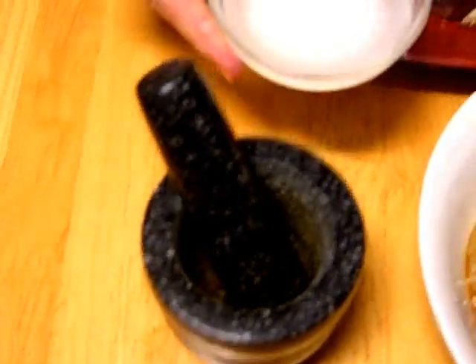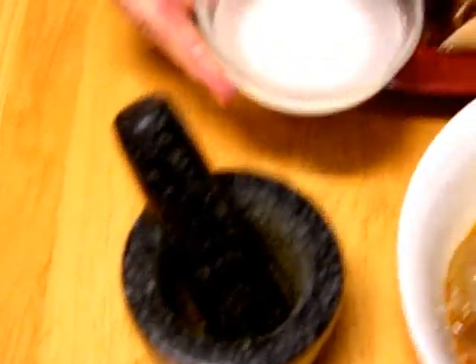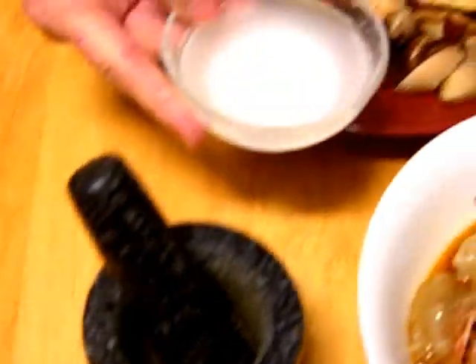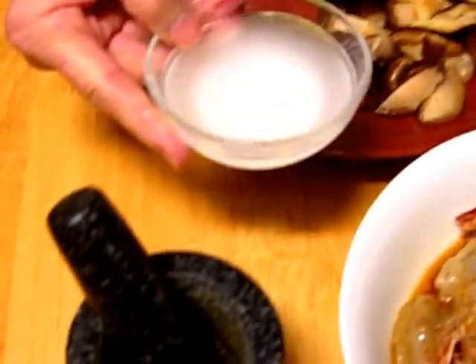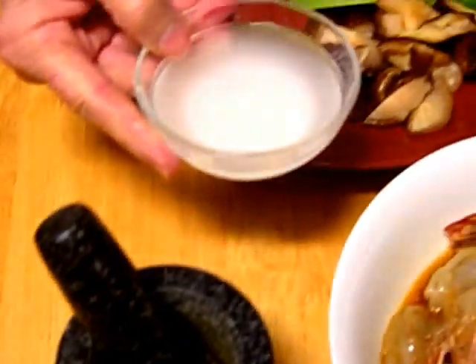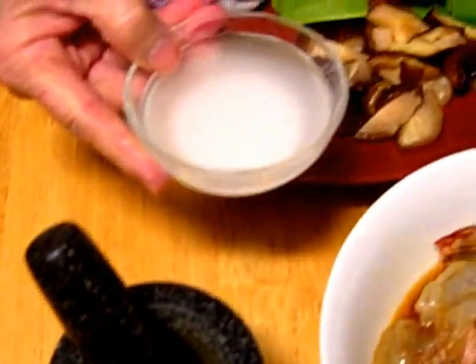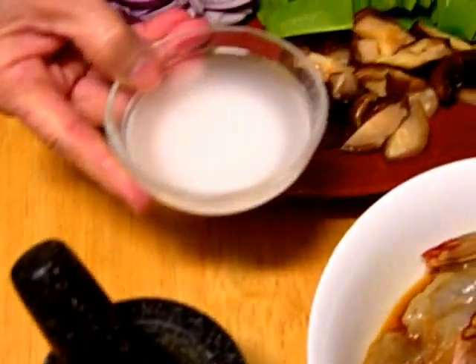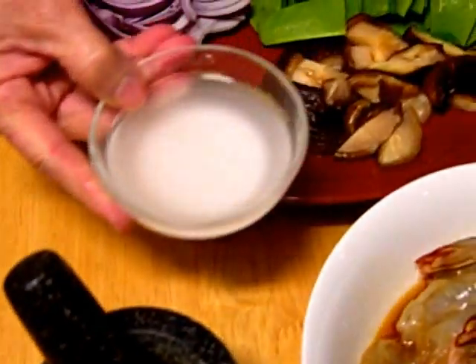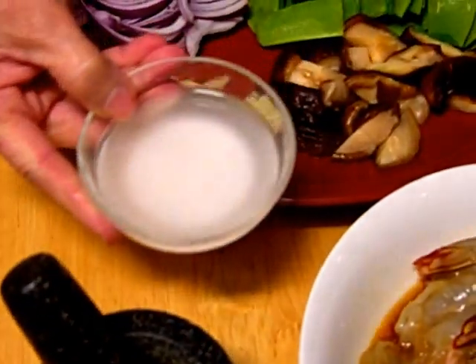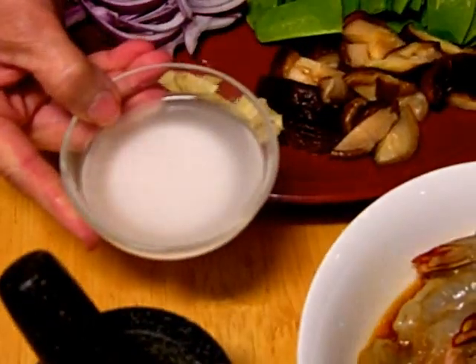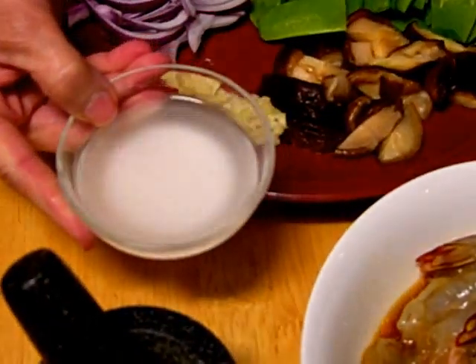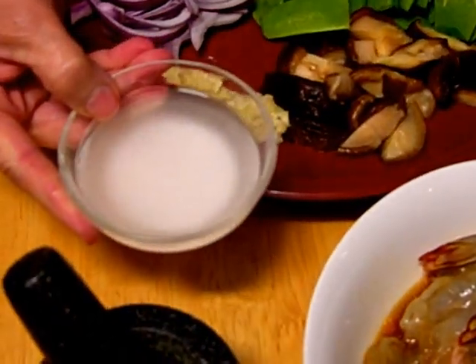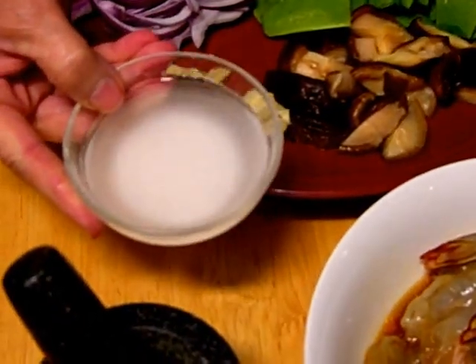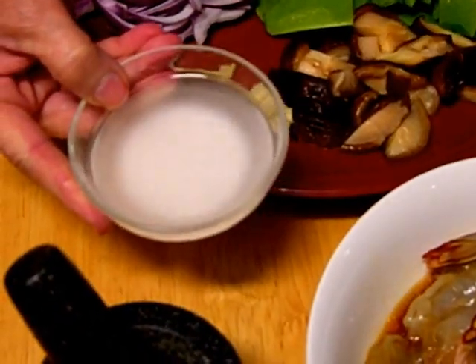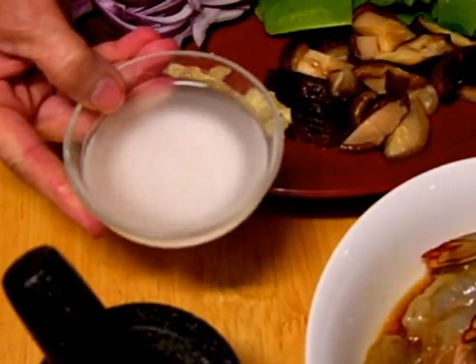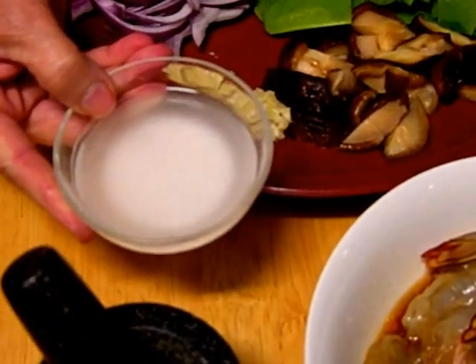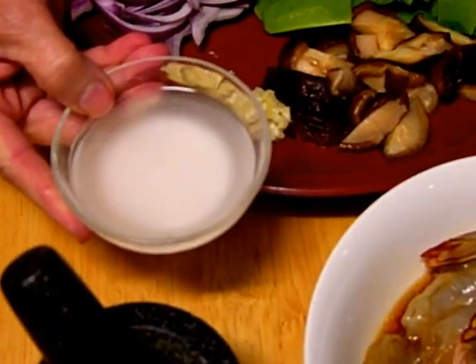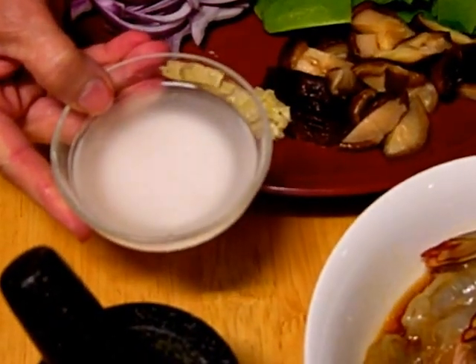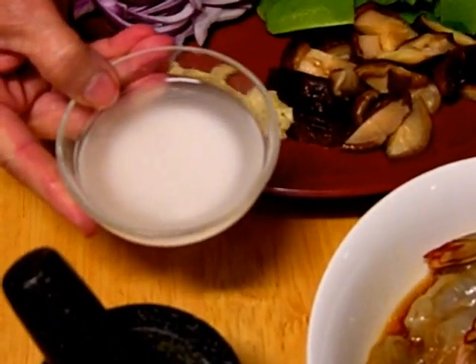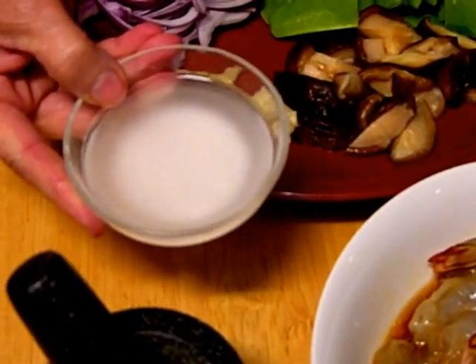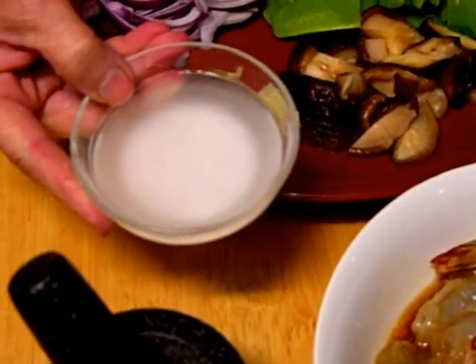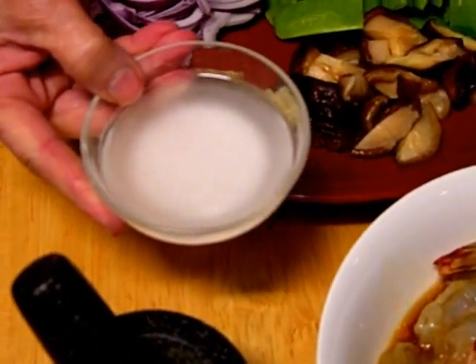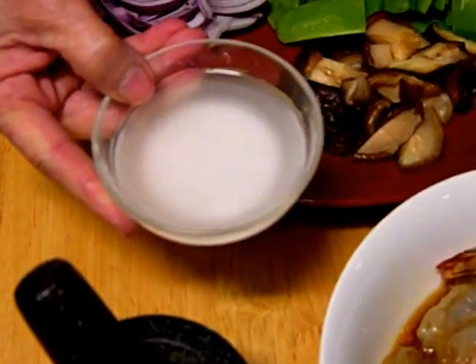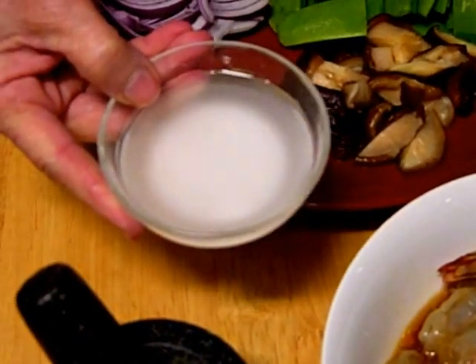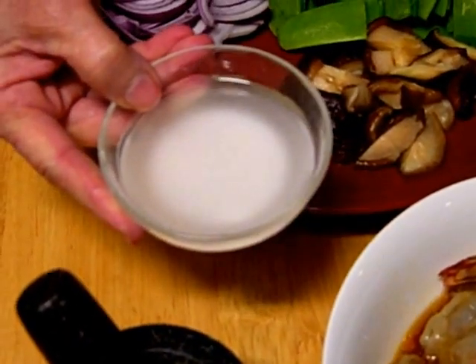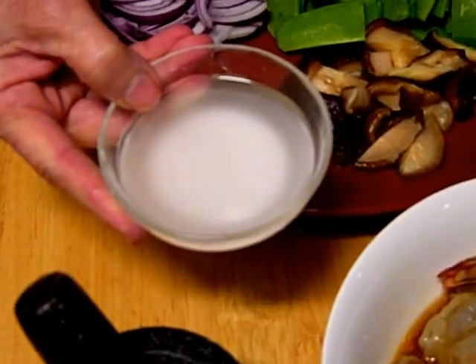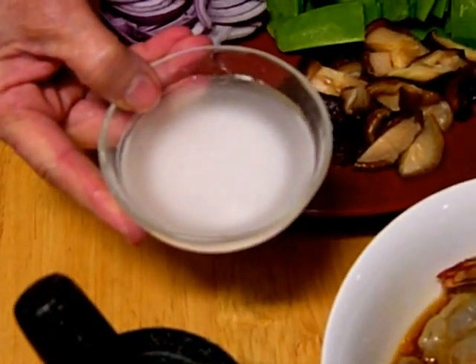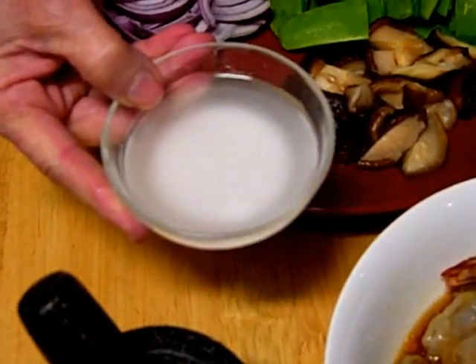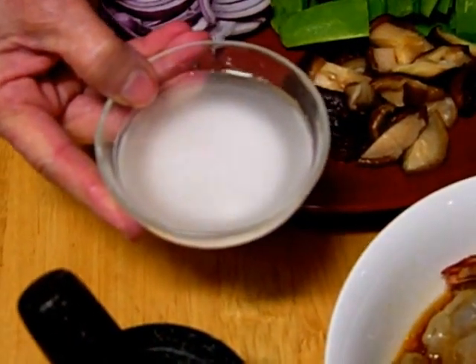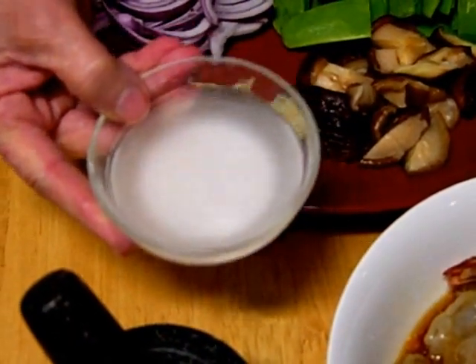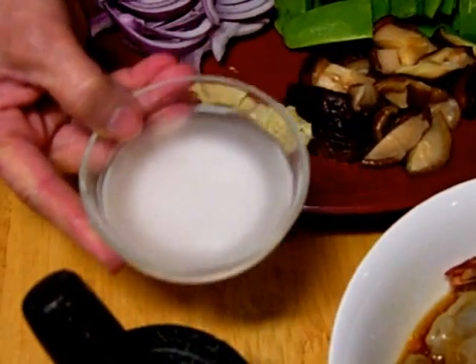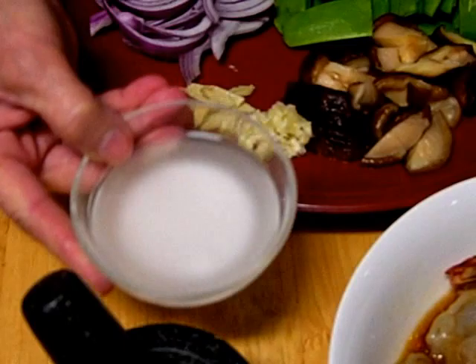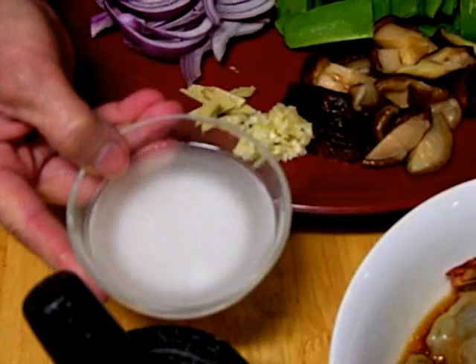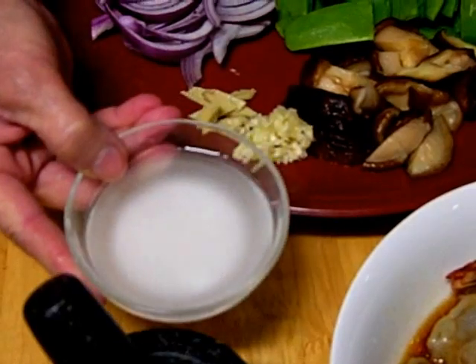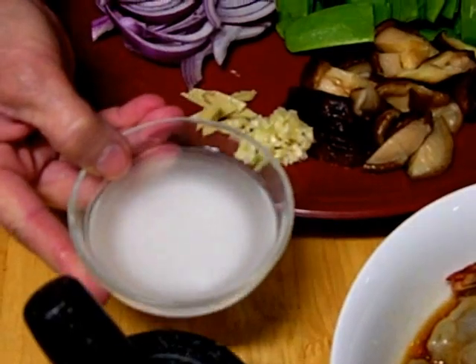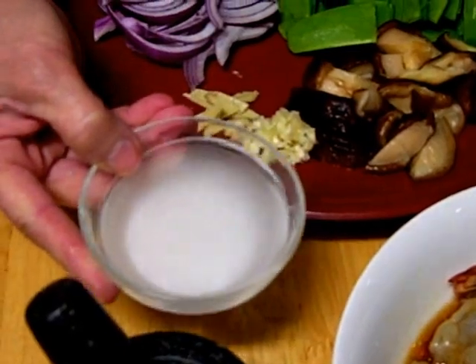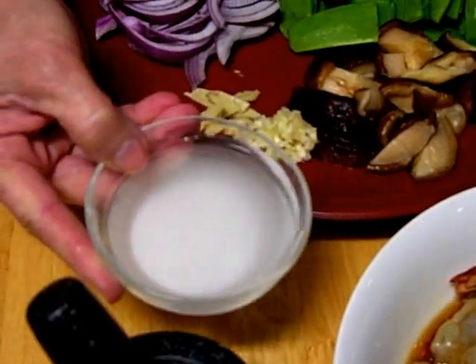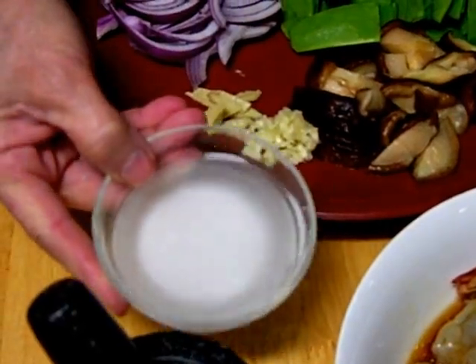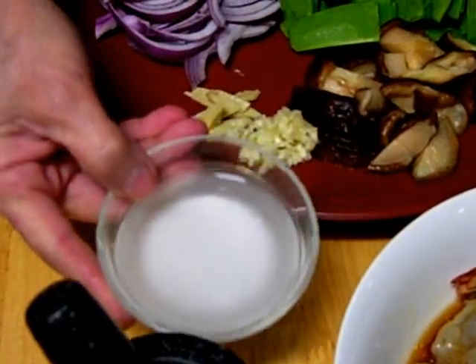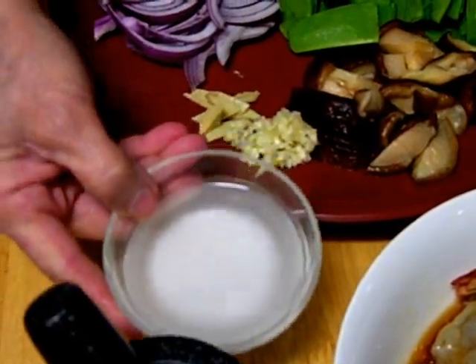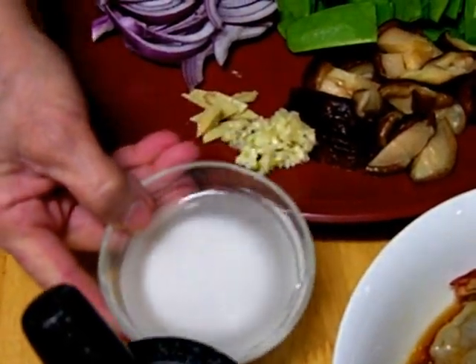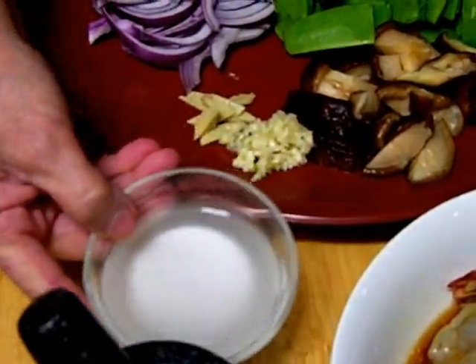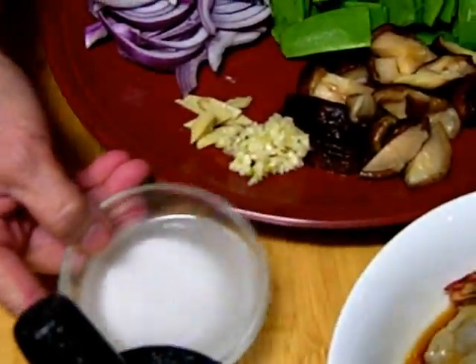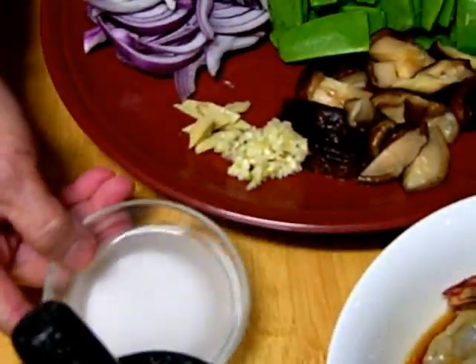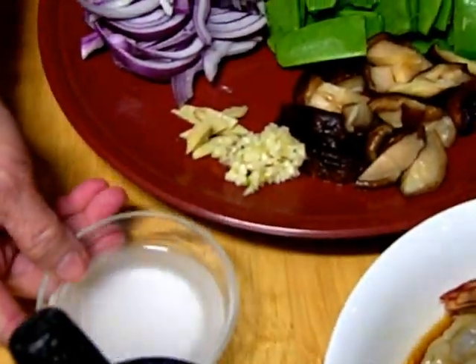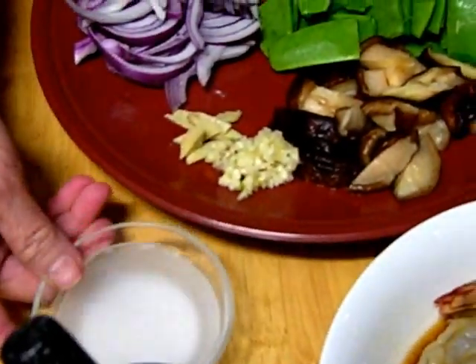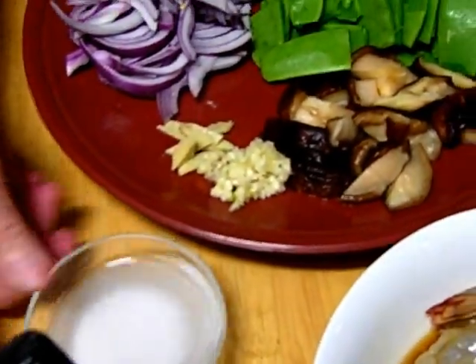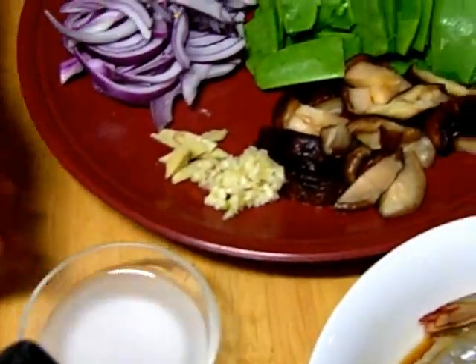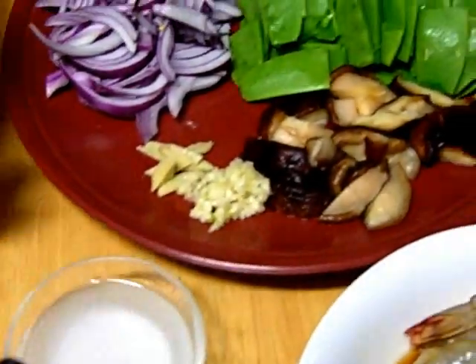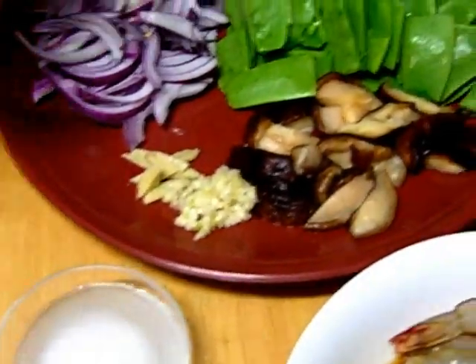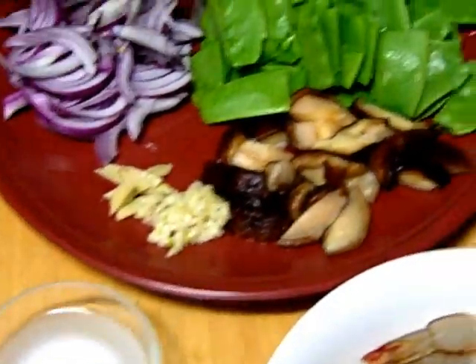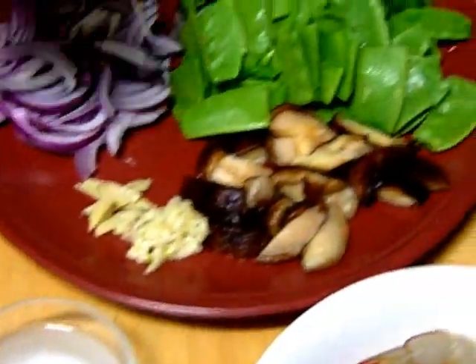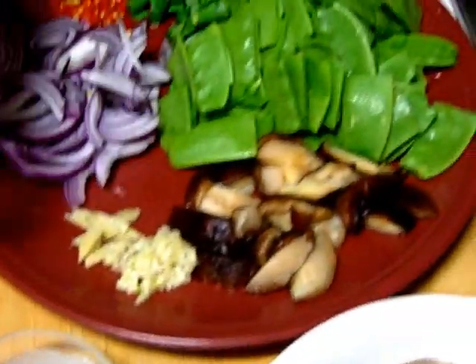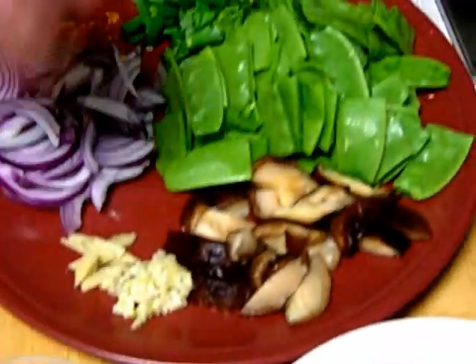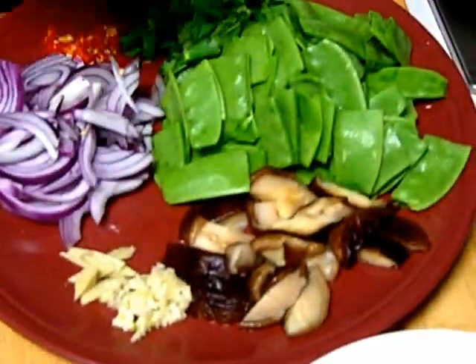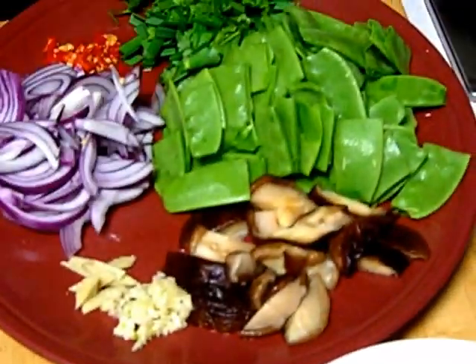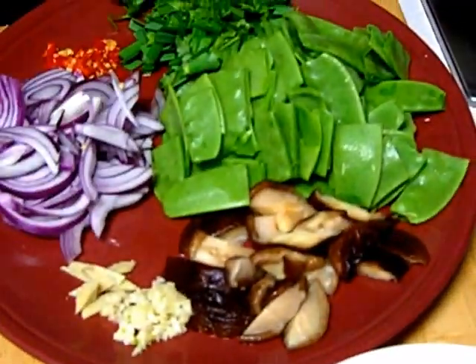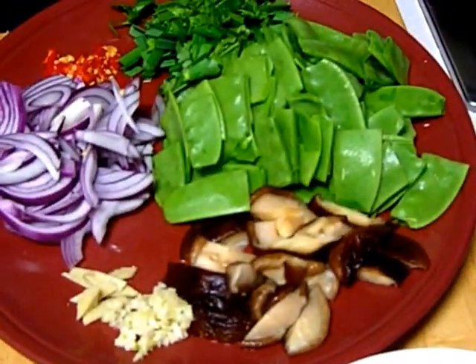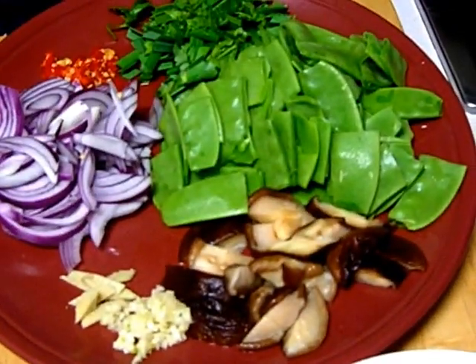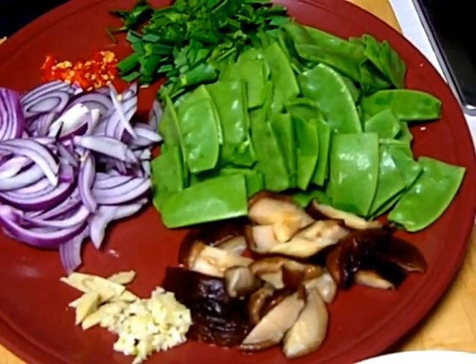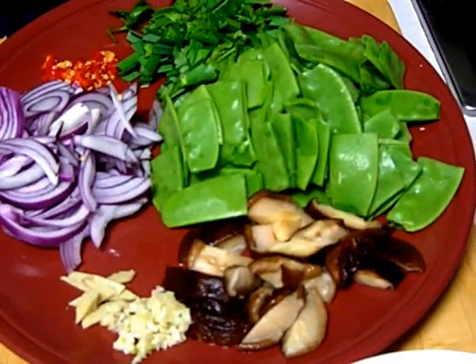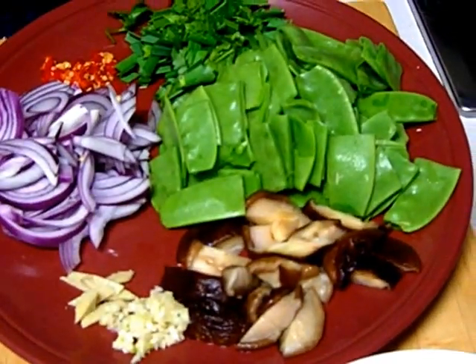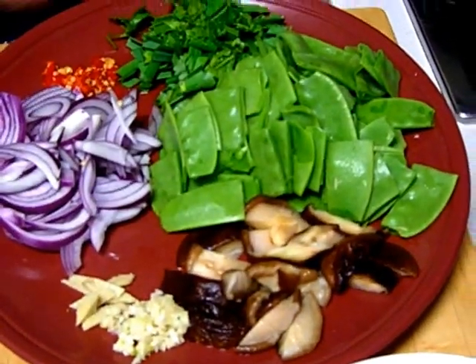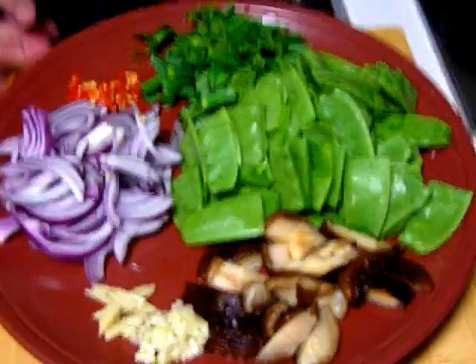I have 1 teaspoon of tapioca flour which I've mixed with some water. That will be added at the end of the dish.